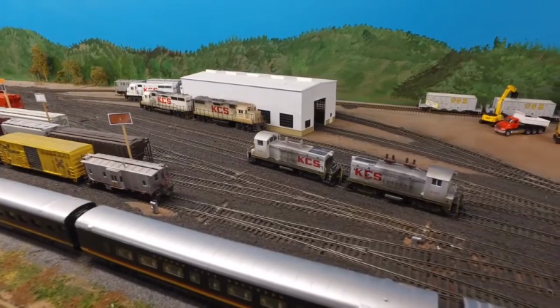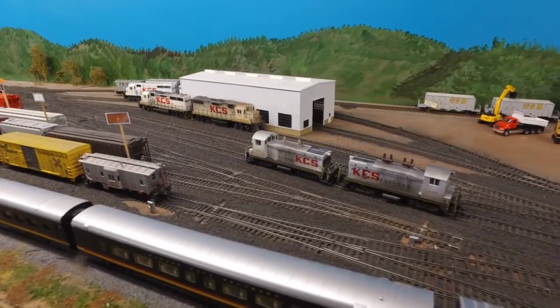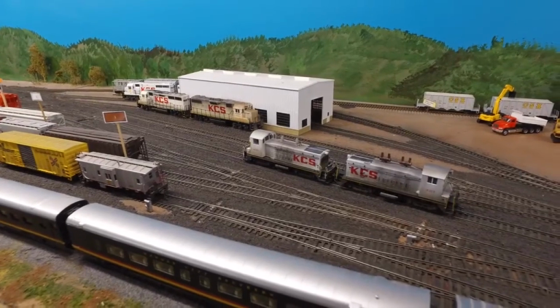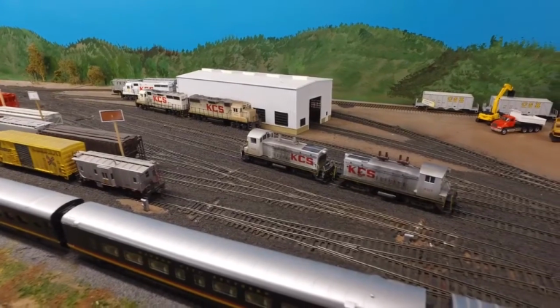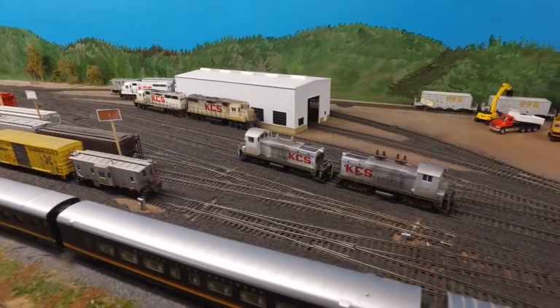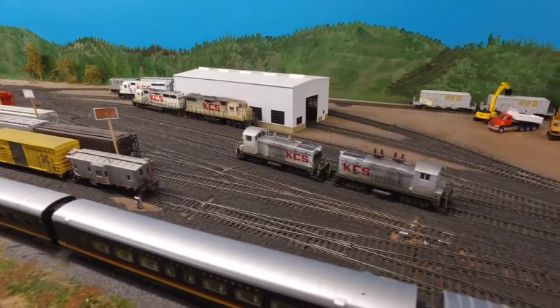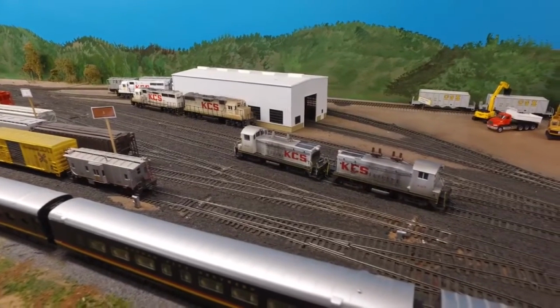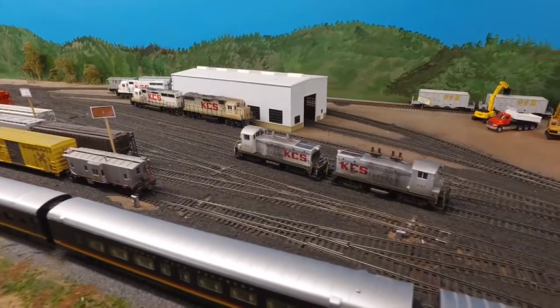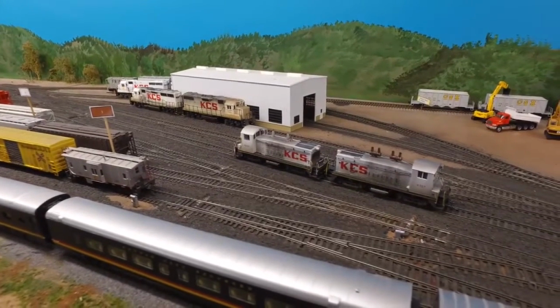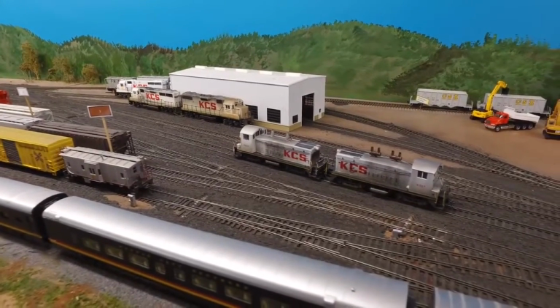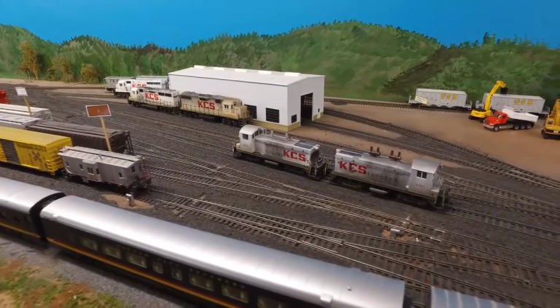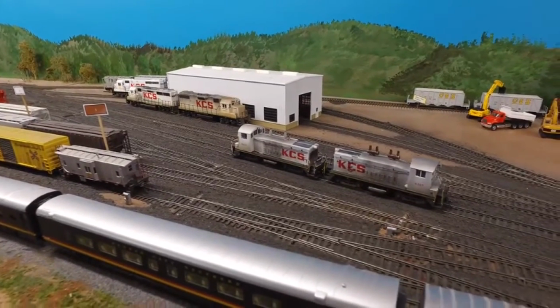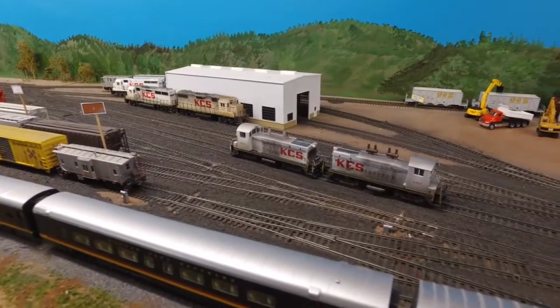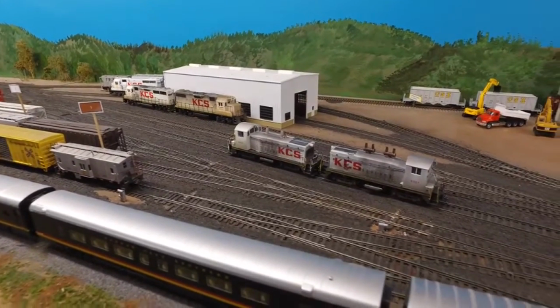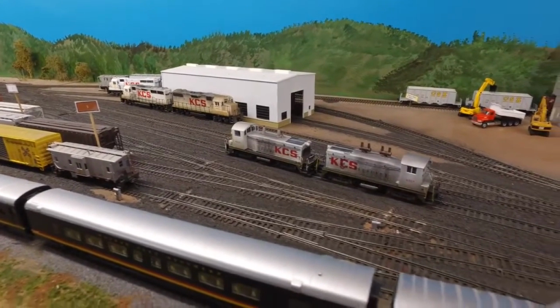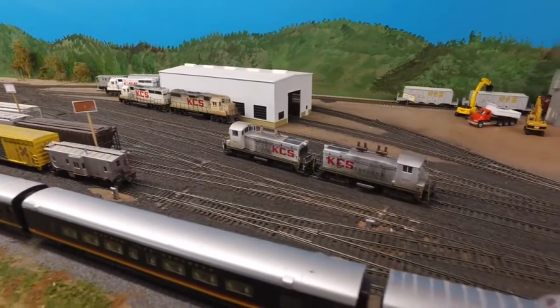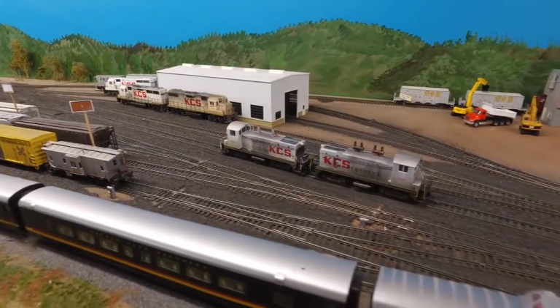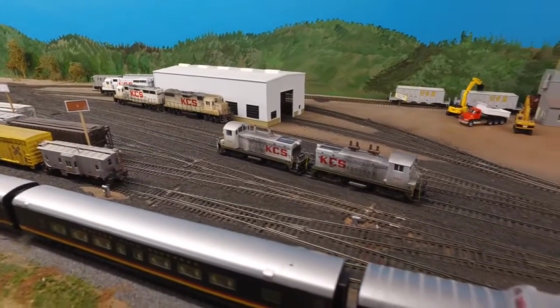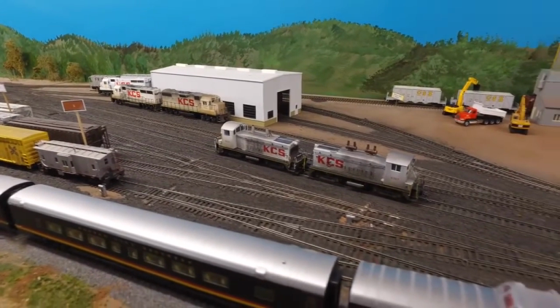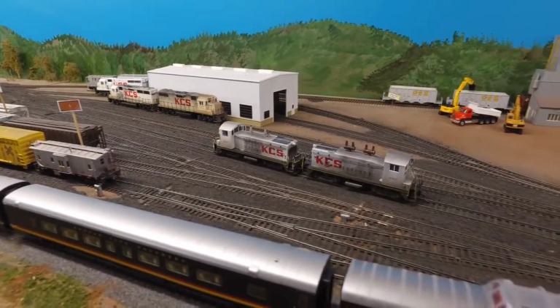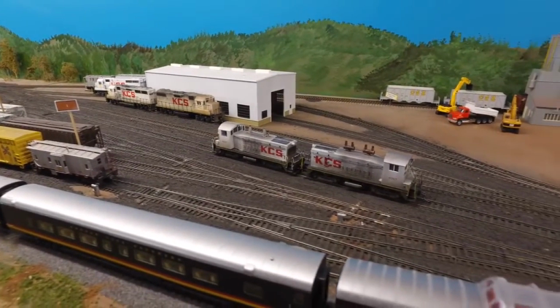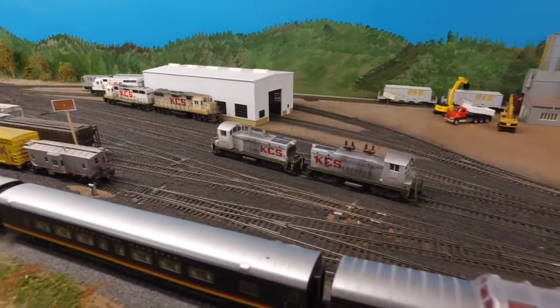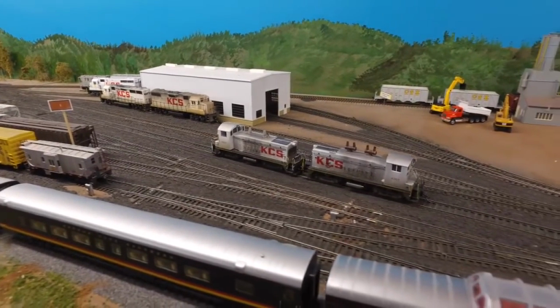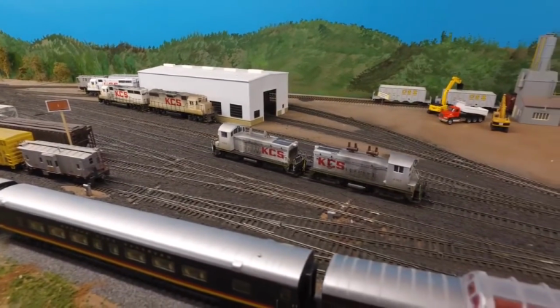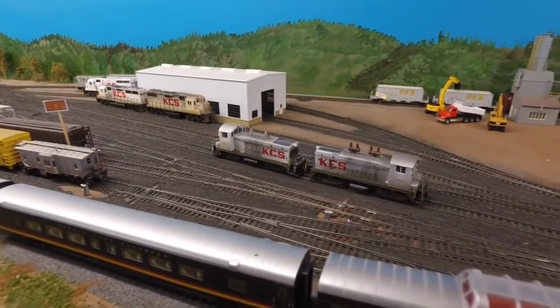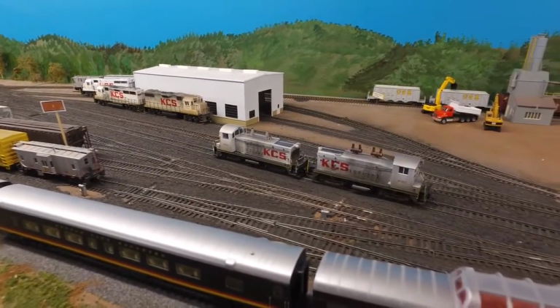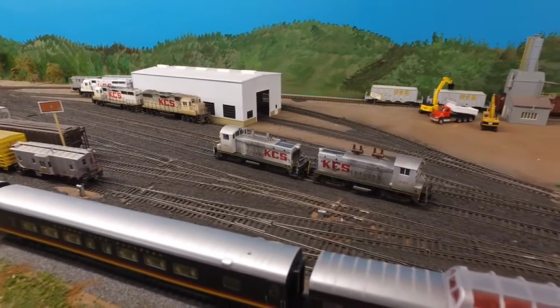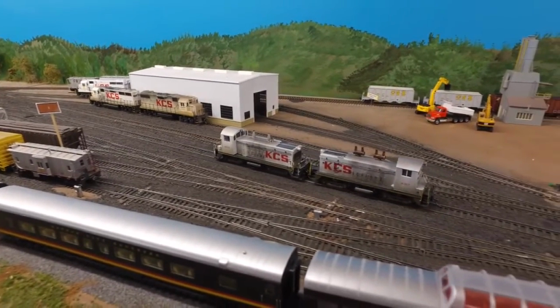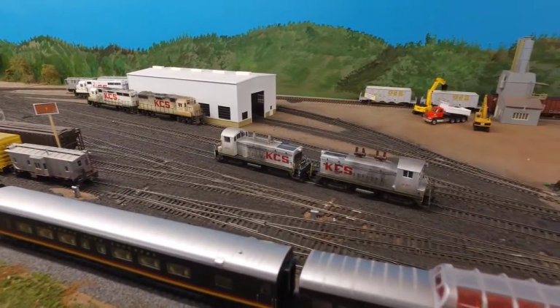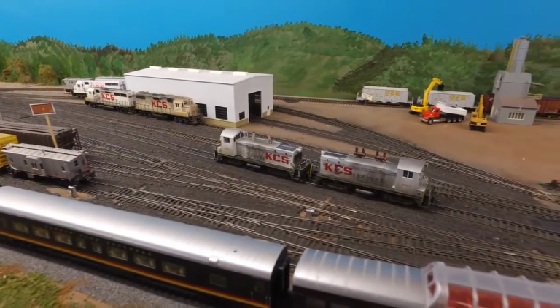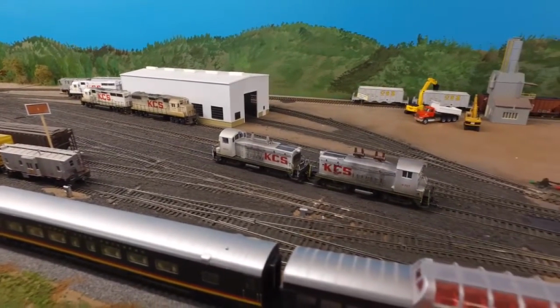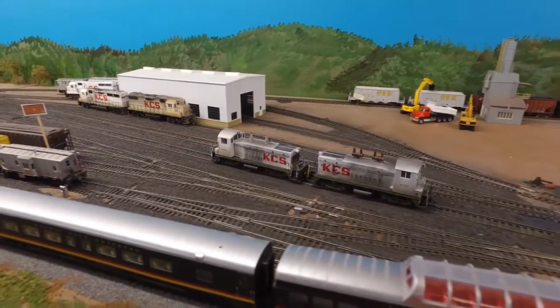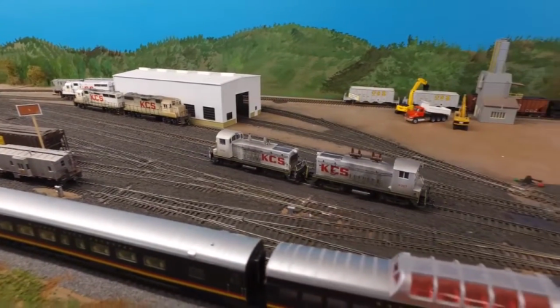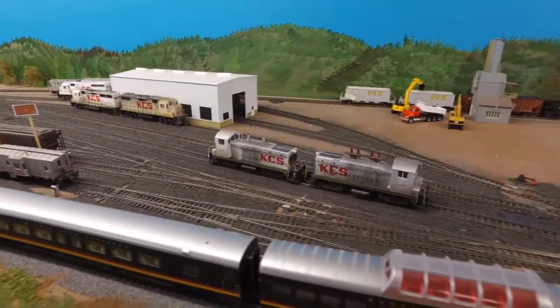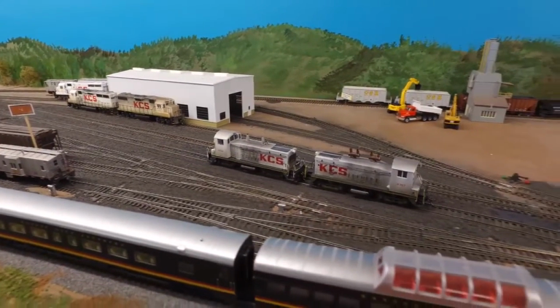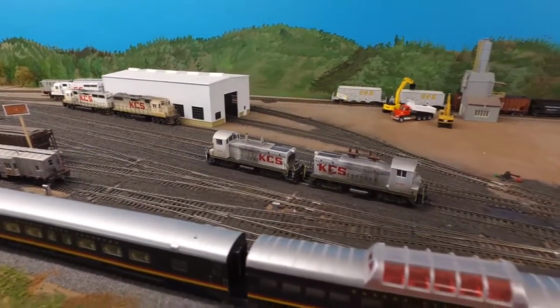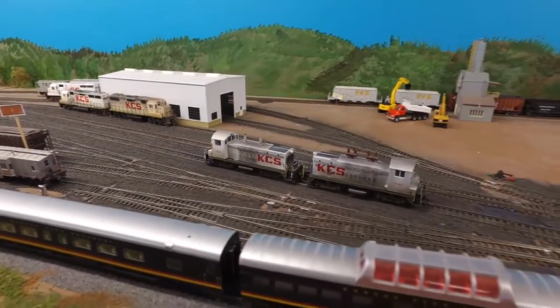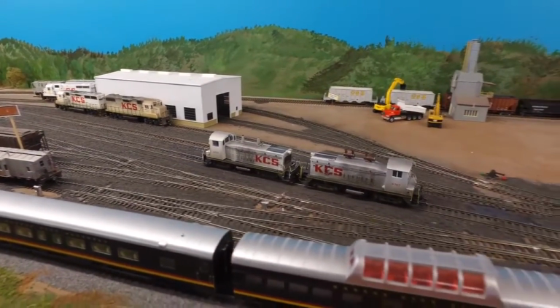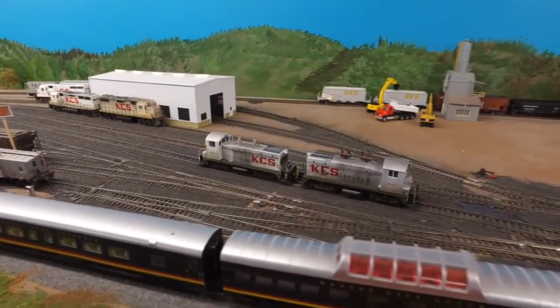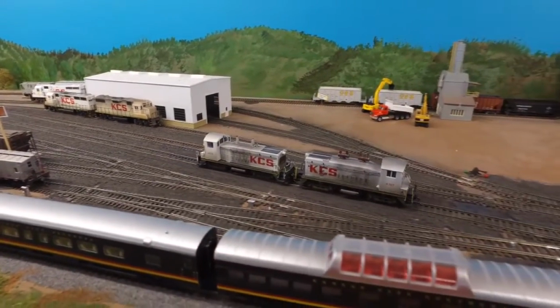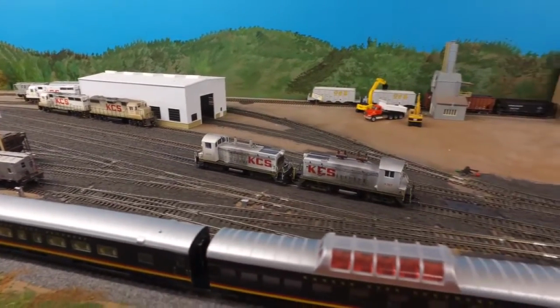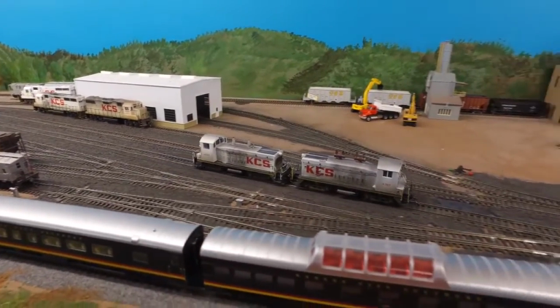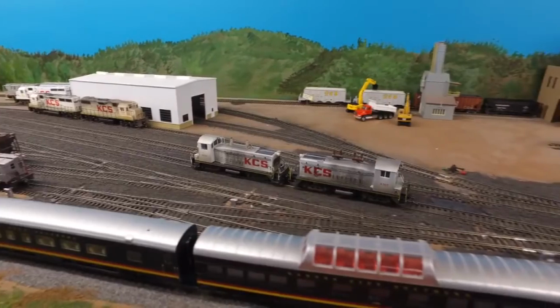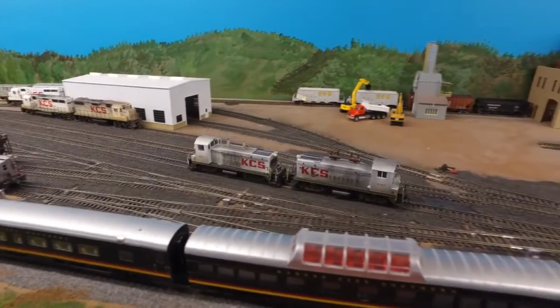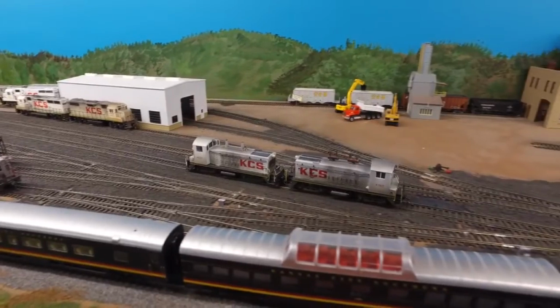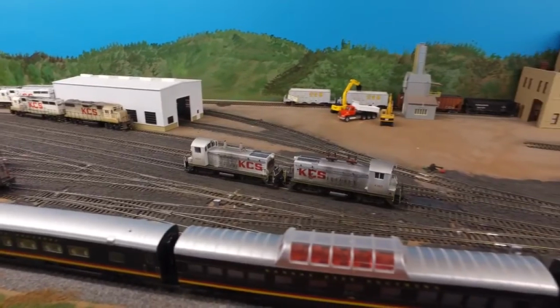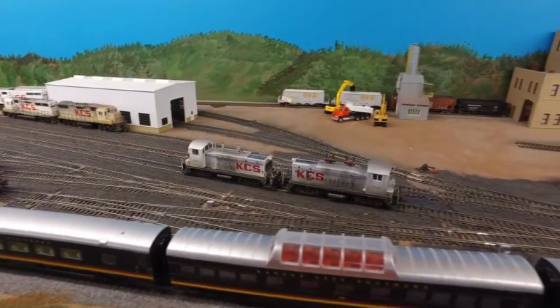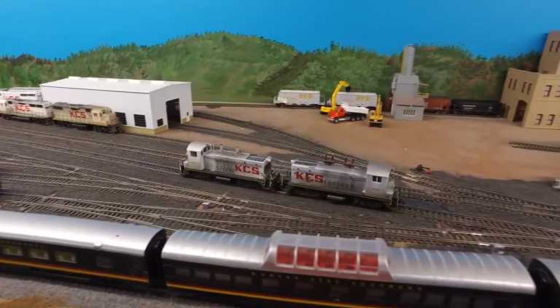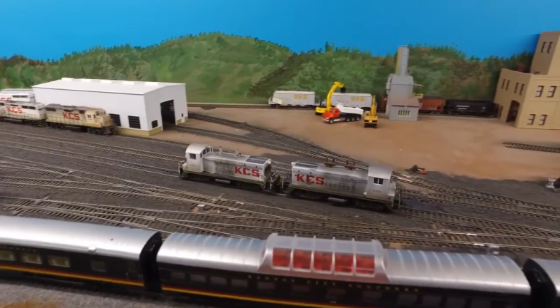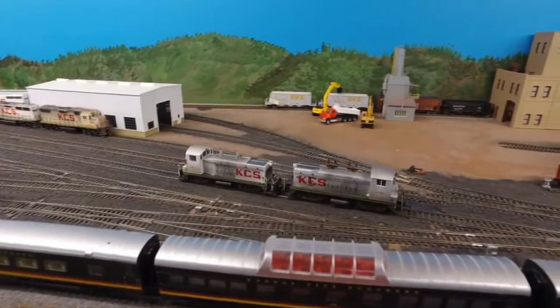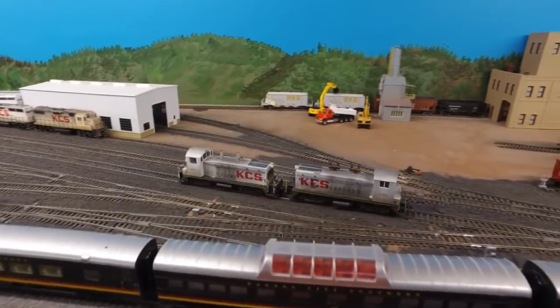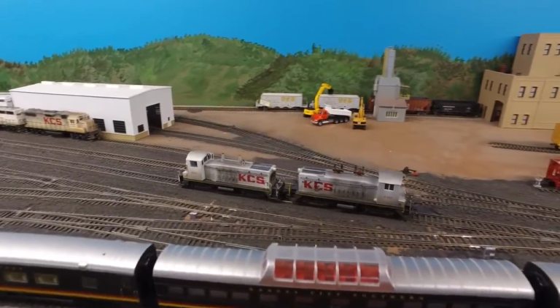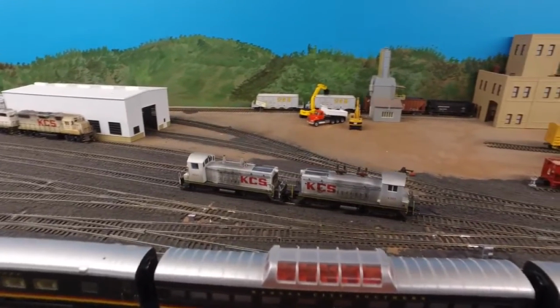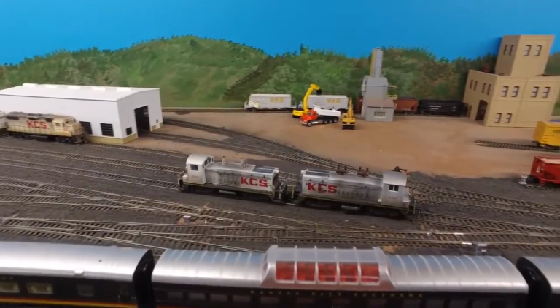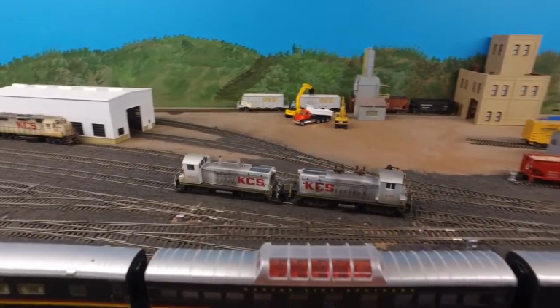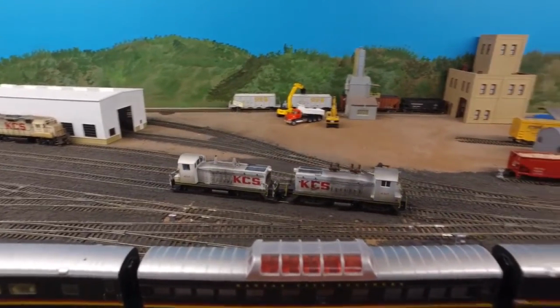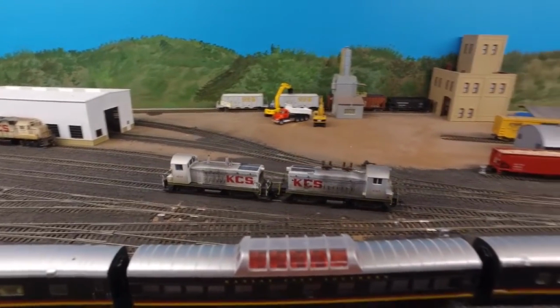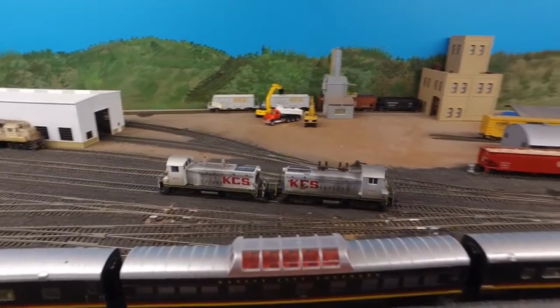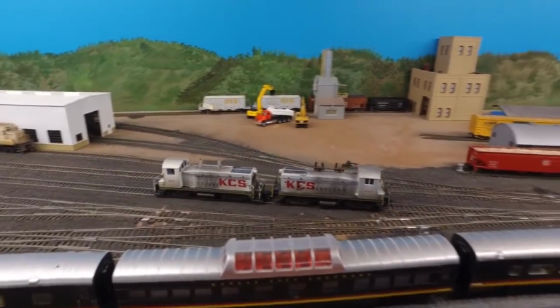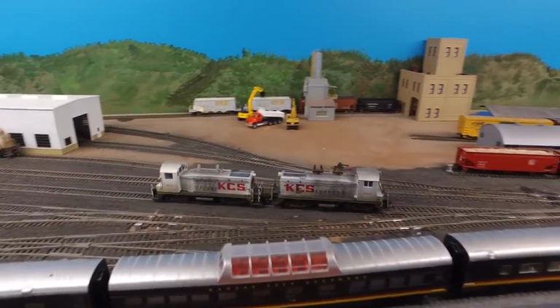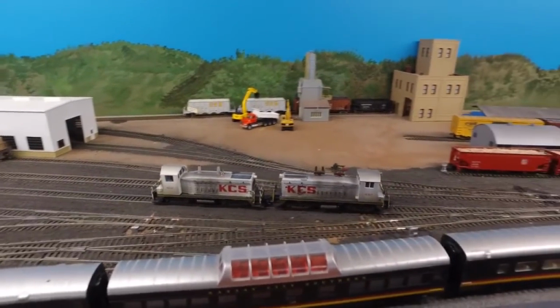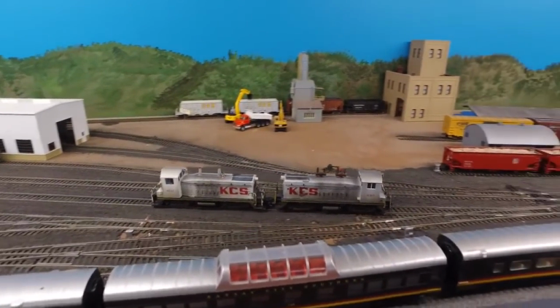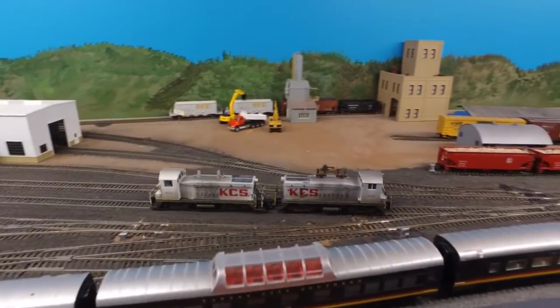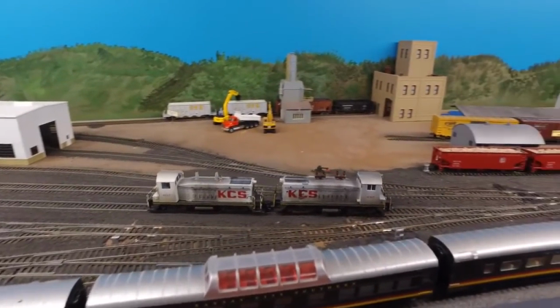Here comes our drill team, ready to latch onto the next cut of cars and begin to break them down and sort them into the right tracks.